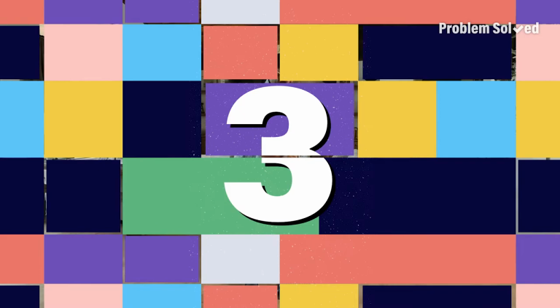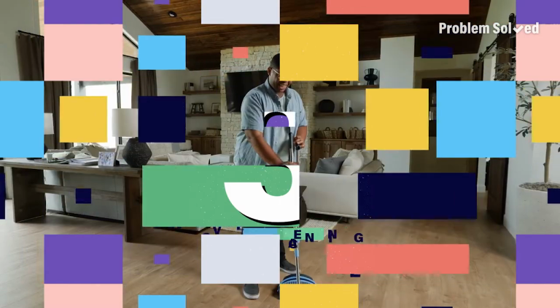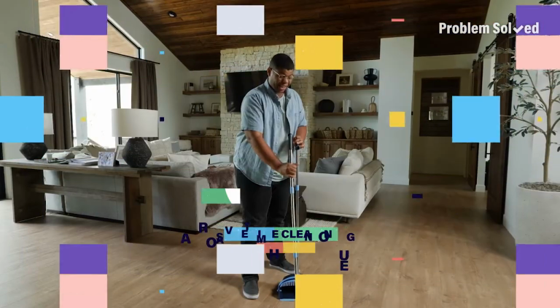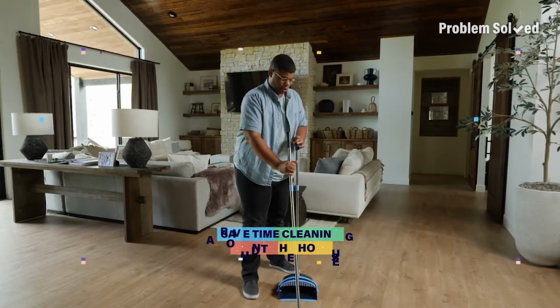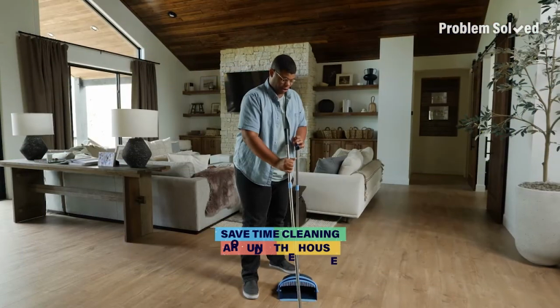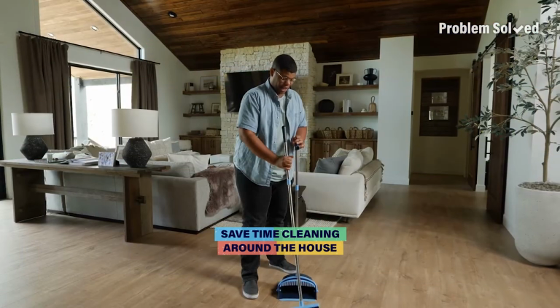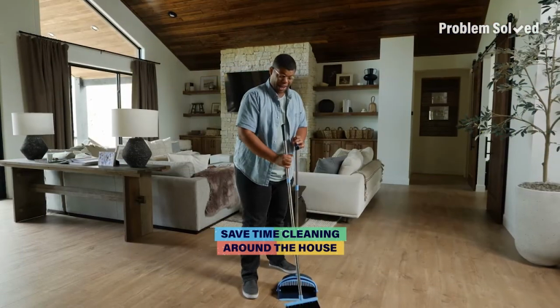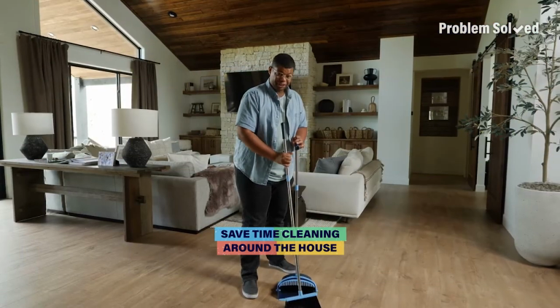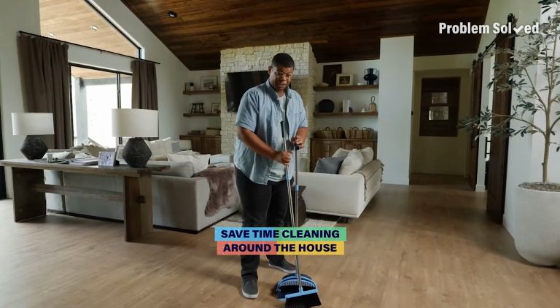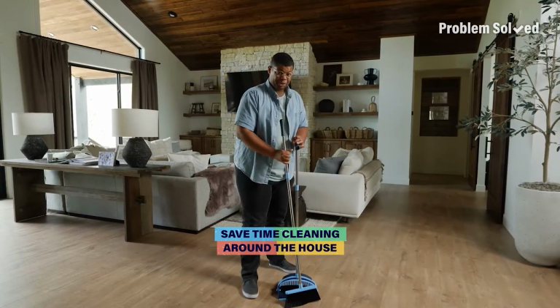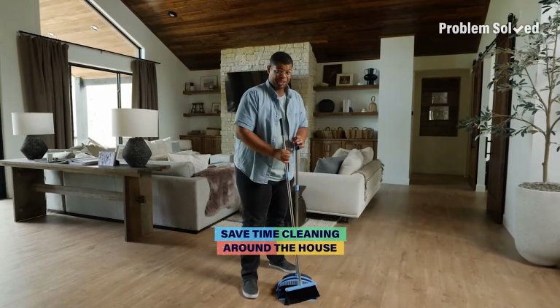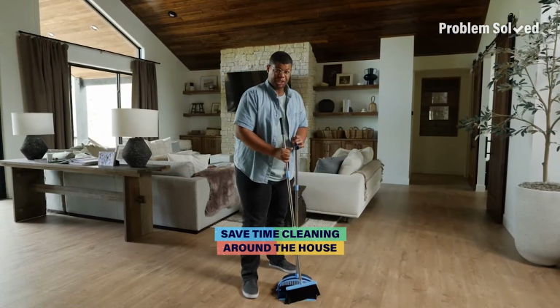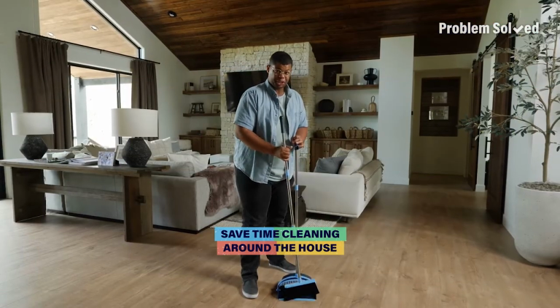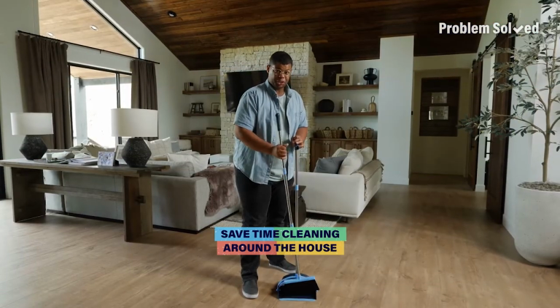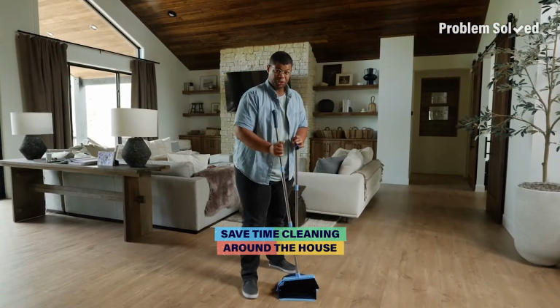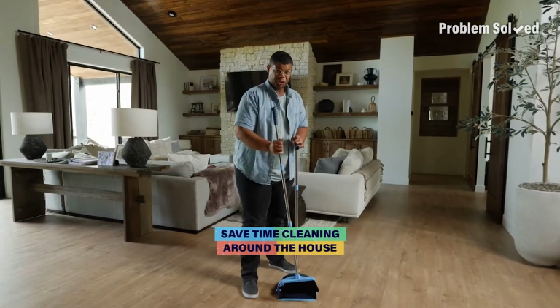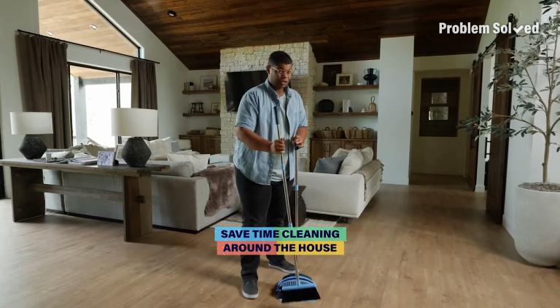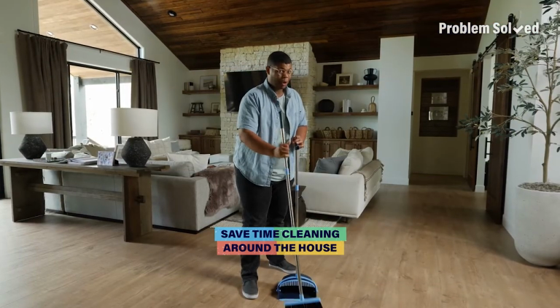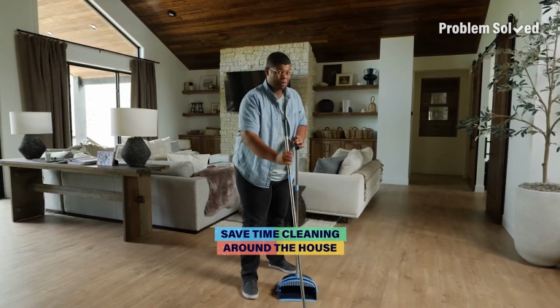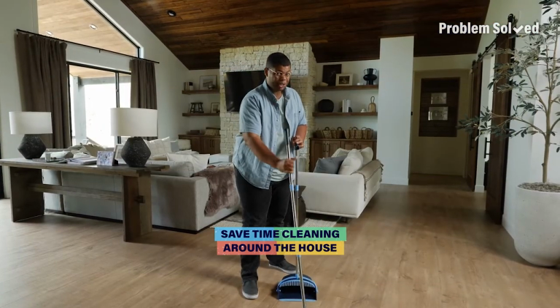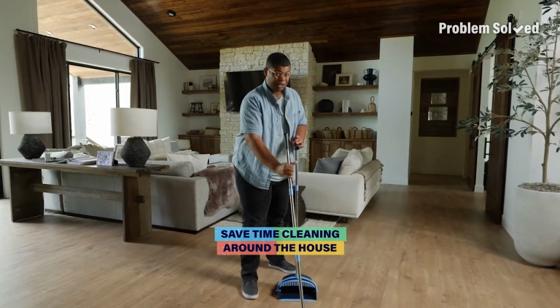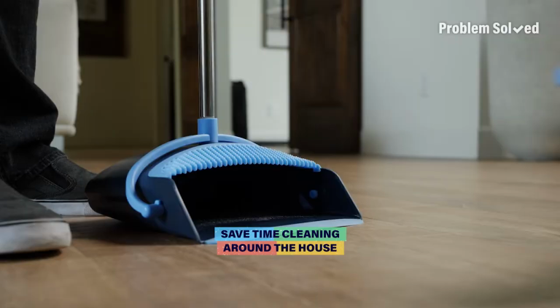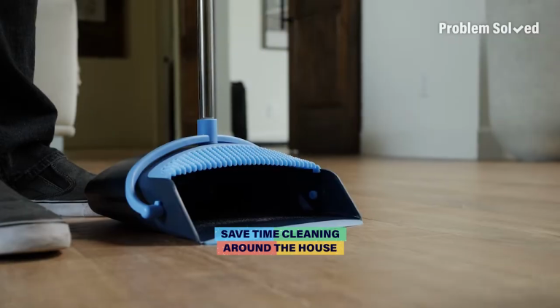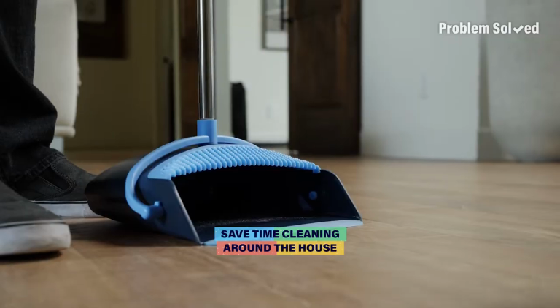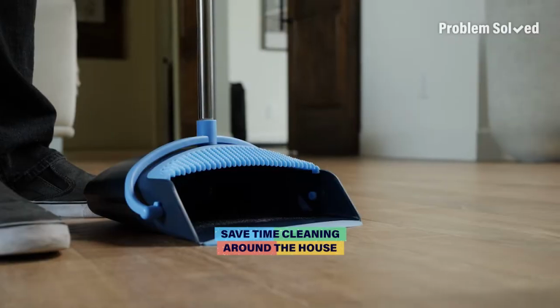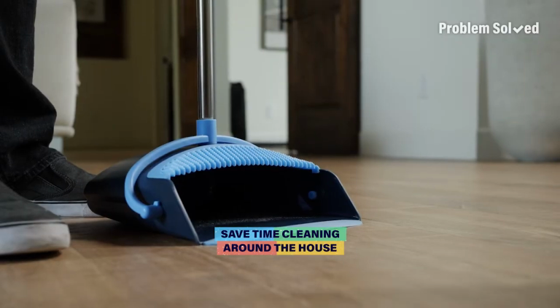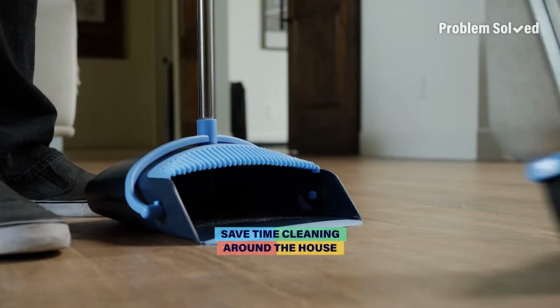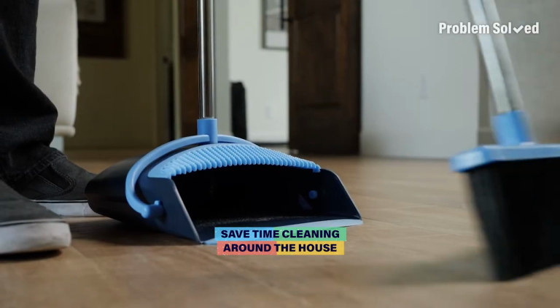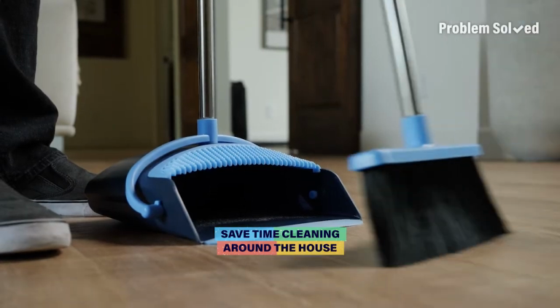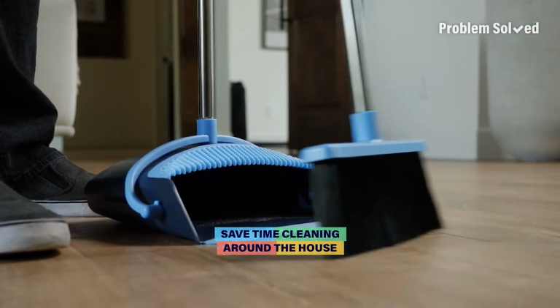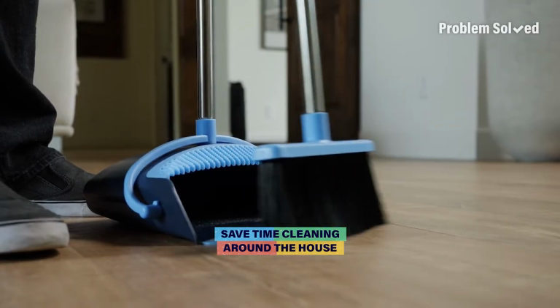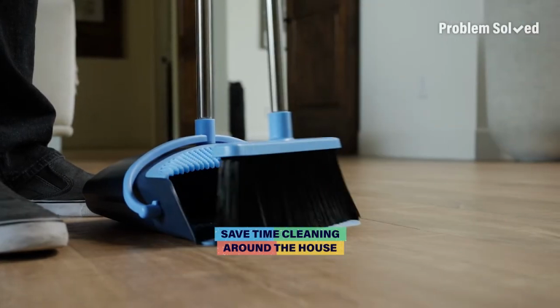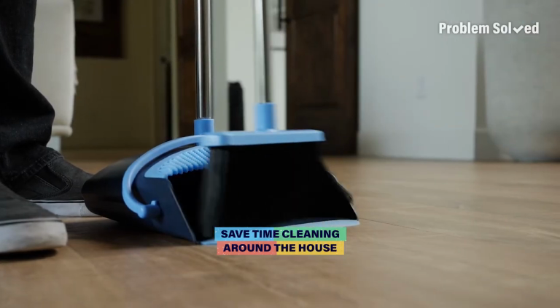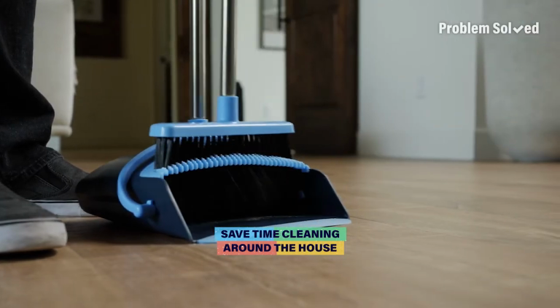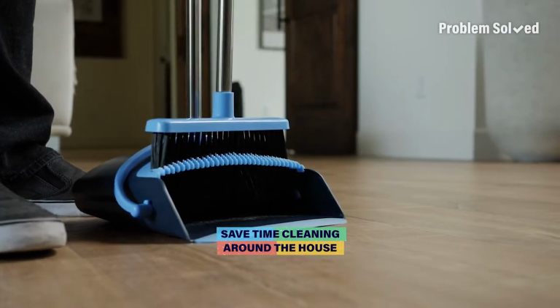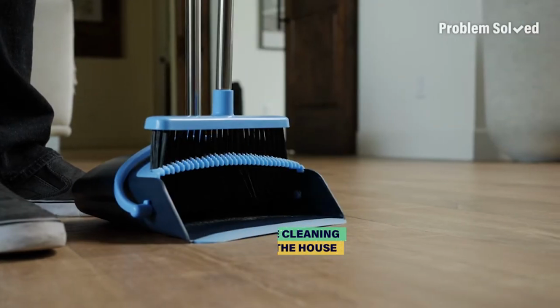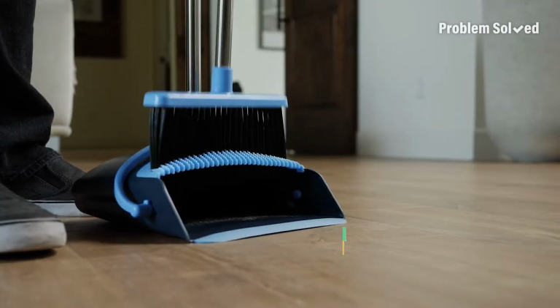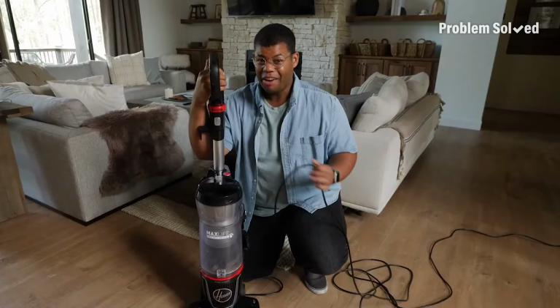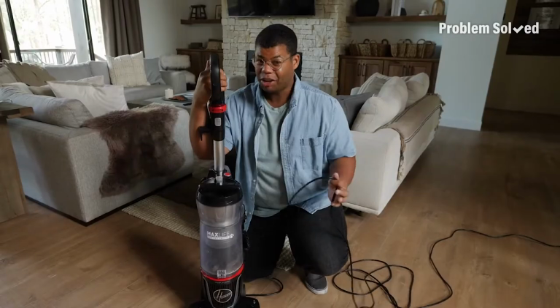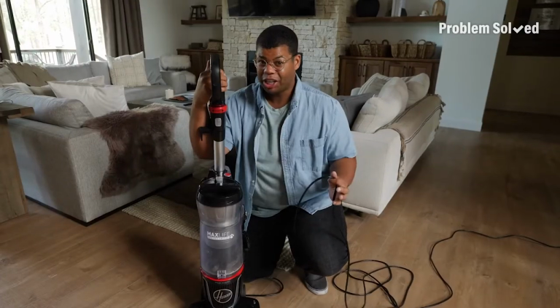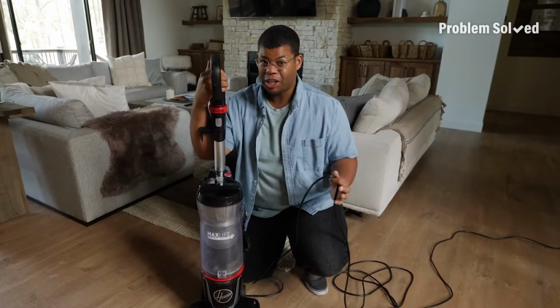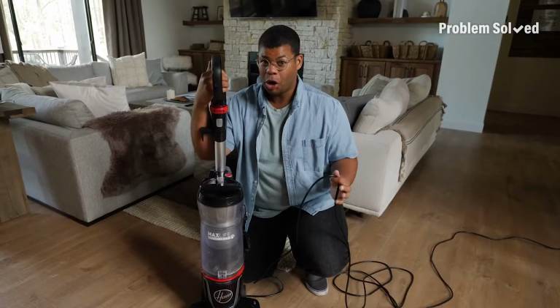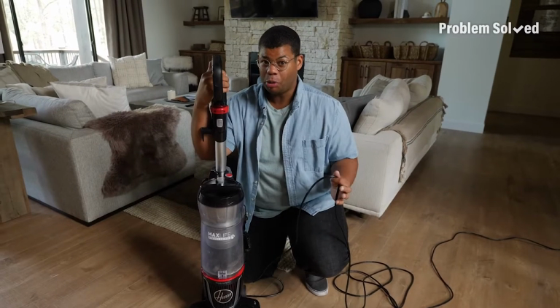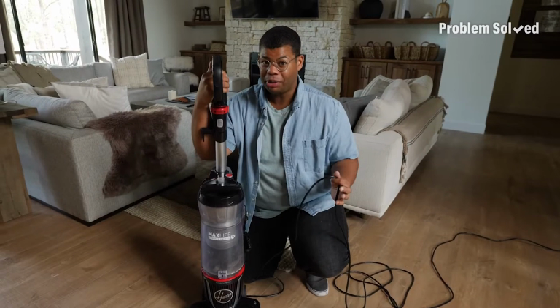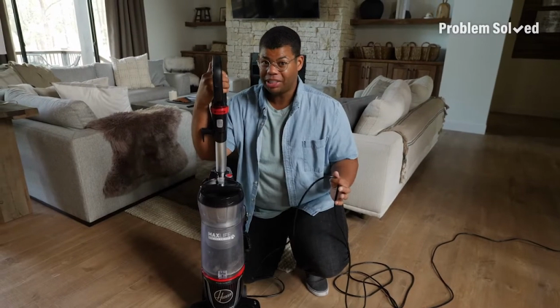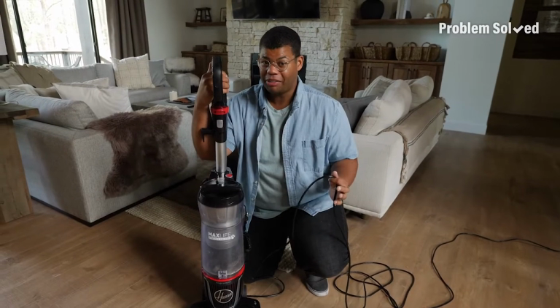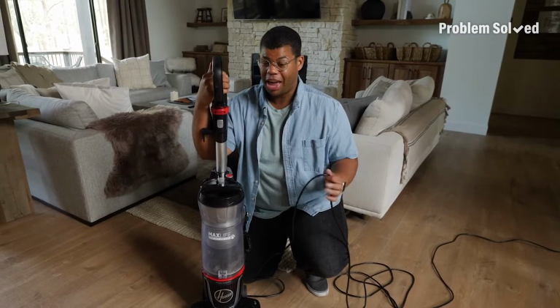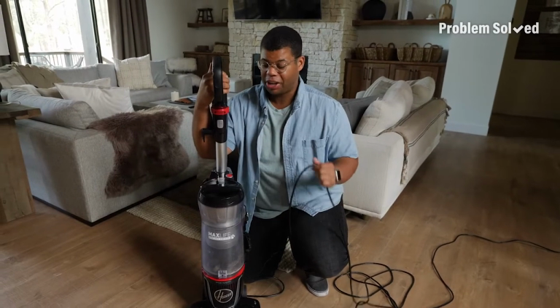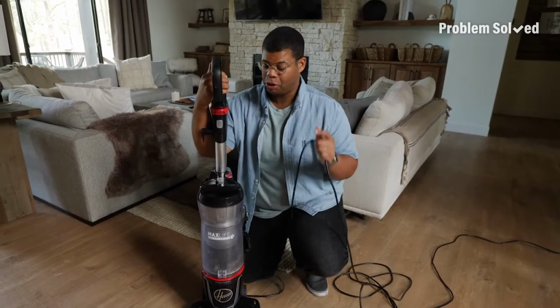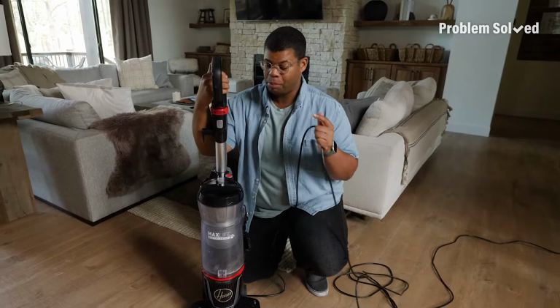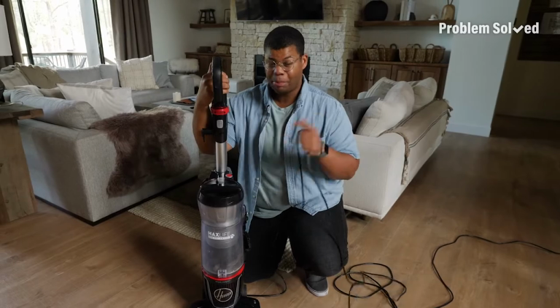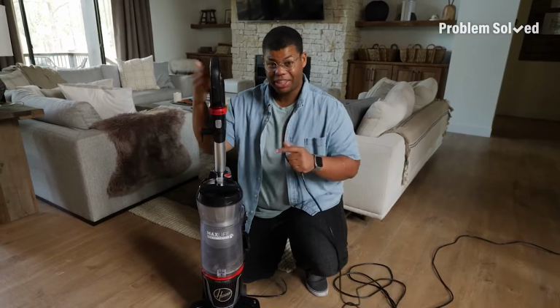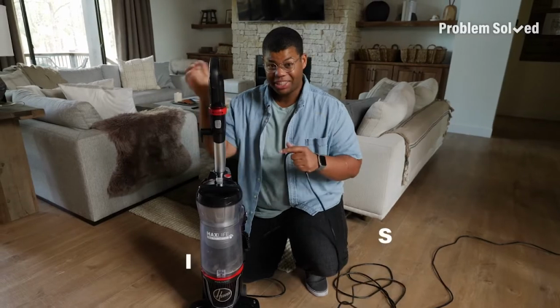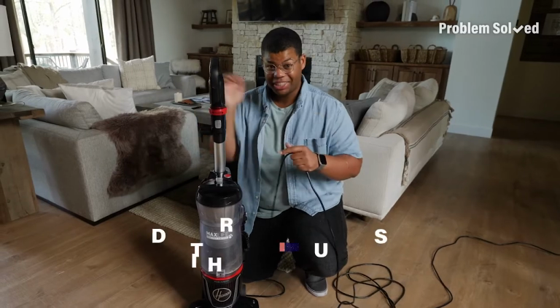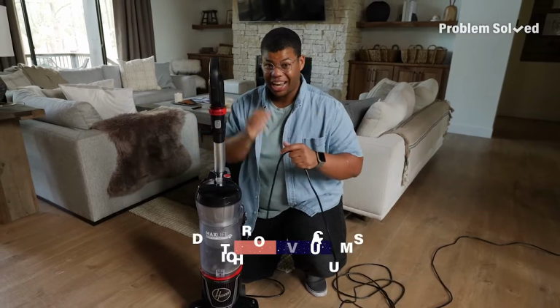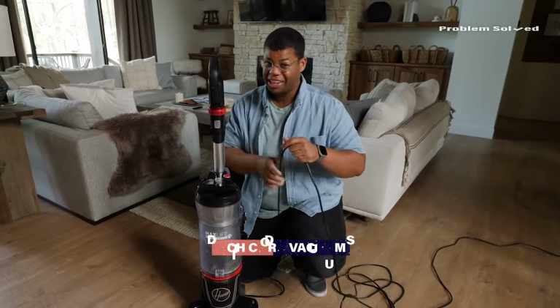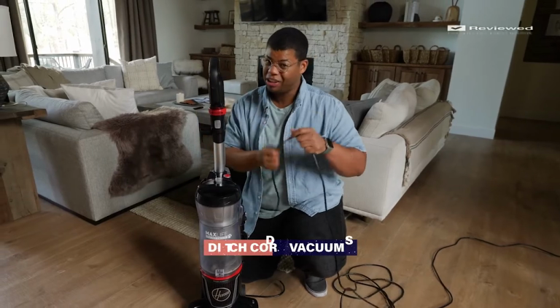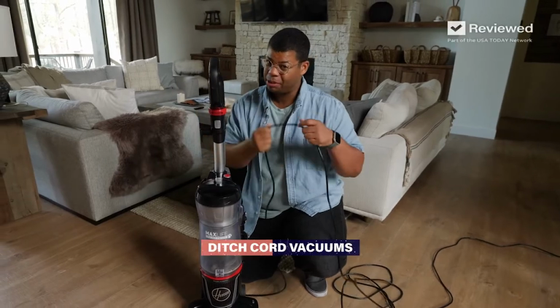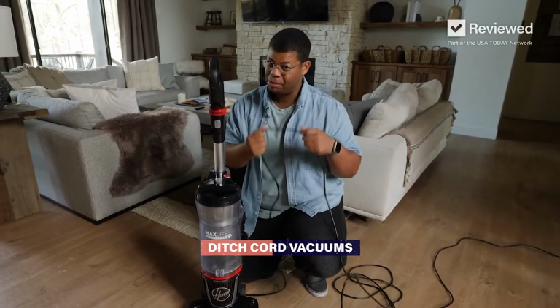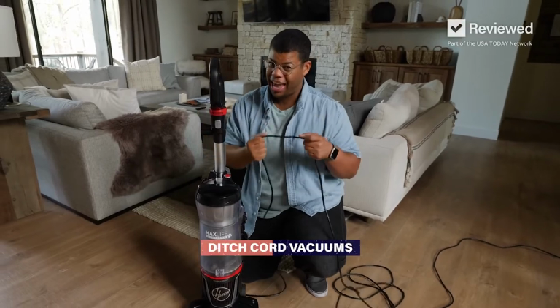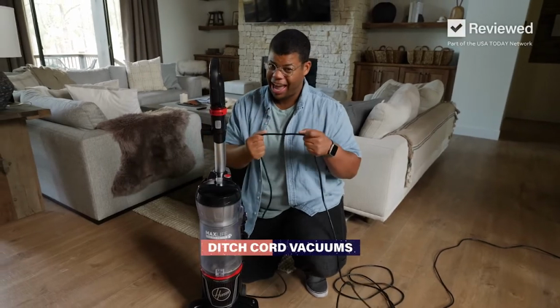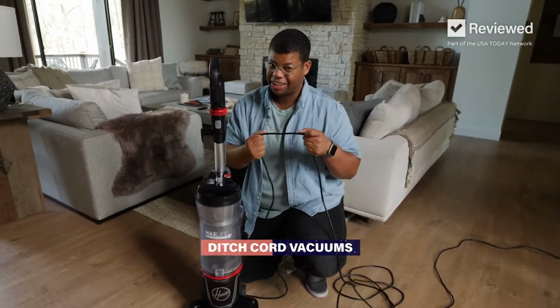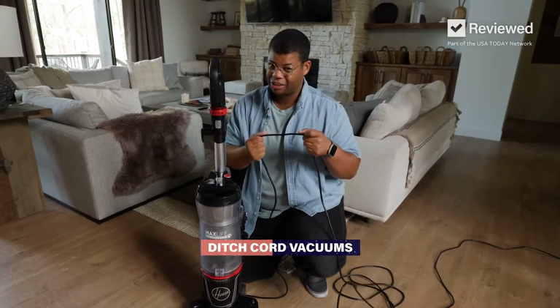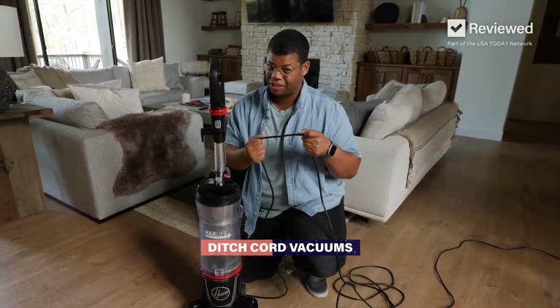Cleaning around the house can be such a chore, so I'm going to show you how to speed up your routine. Every clean home needs a vacuum, but the traditional corded style can be a hassle.